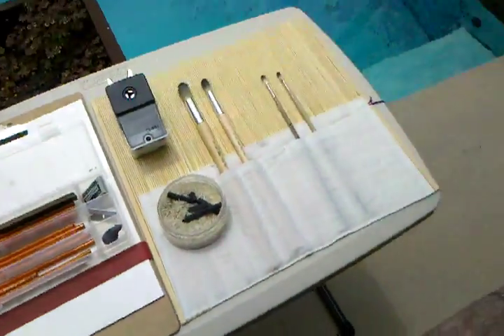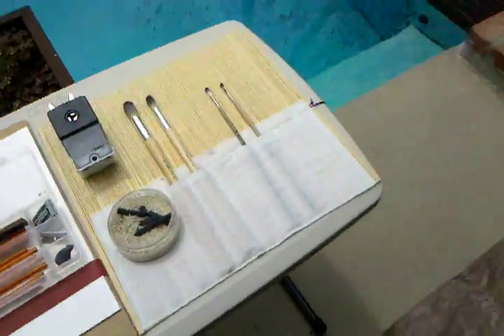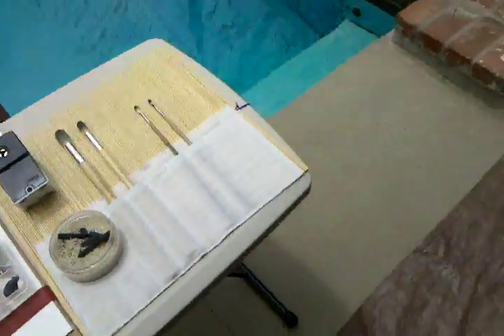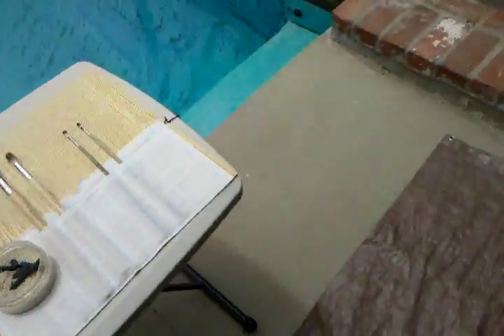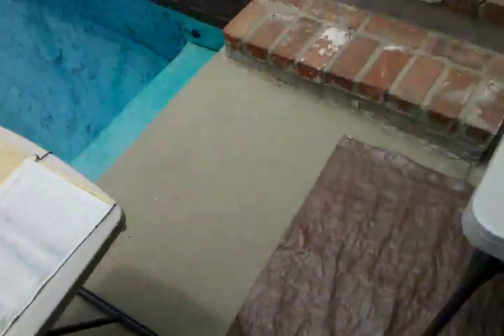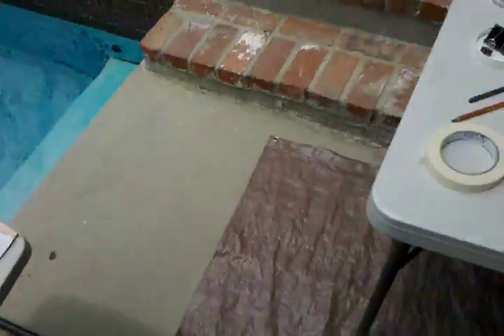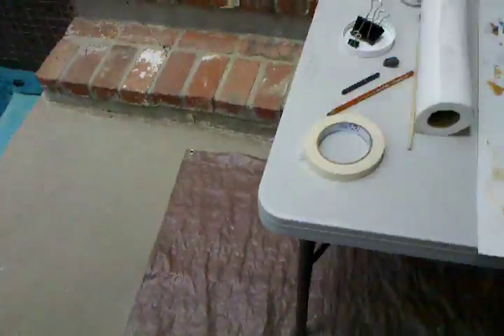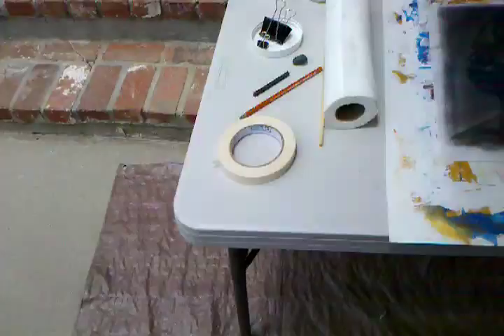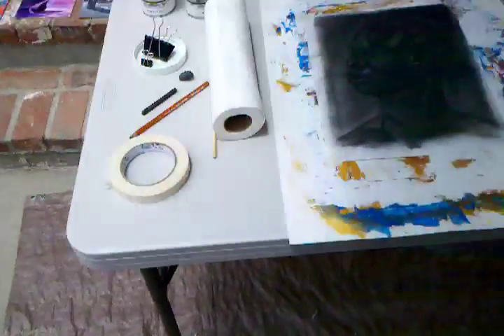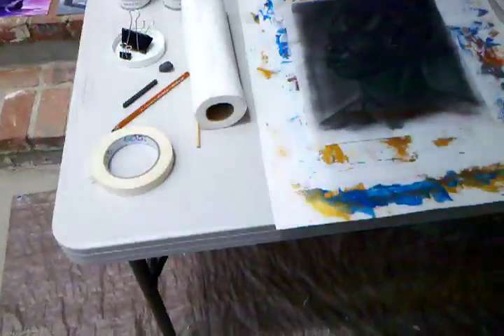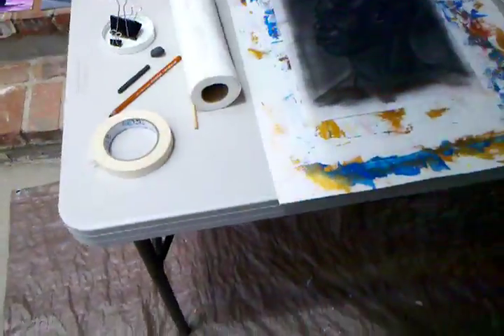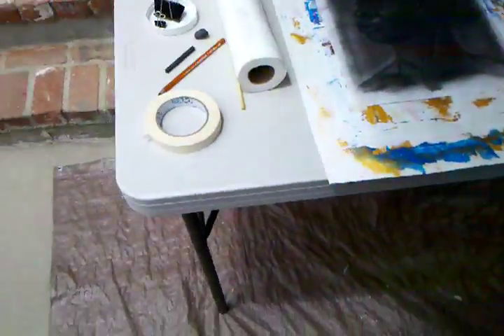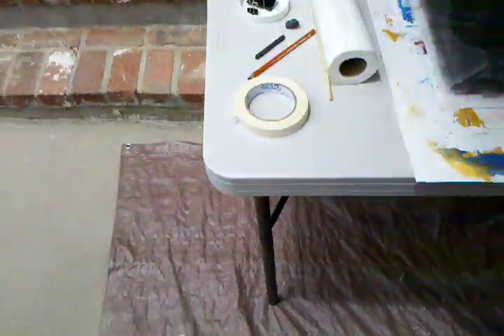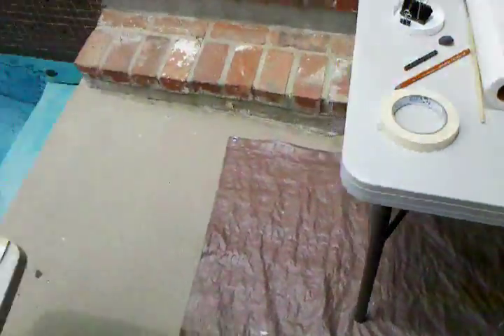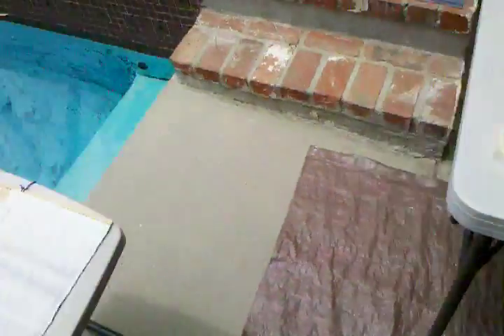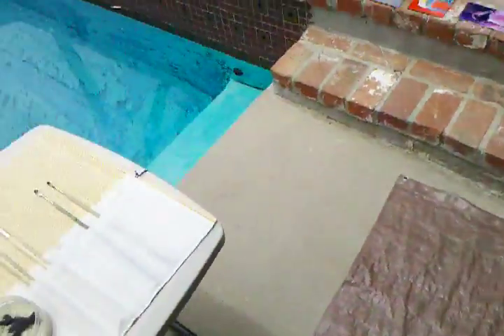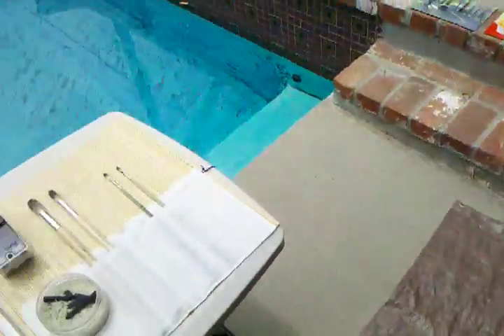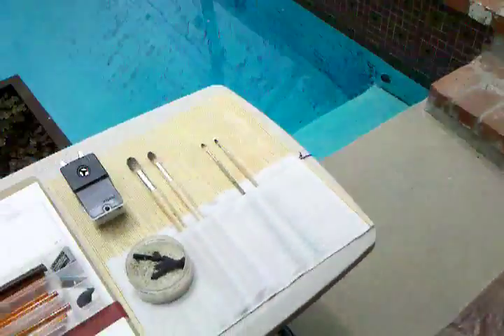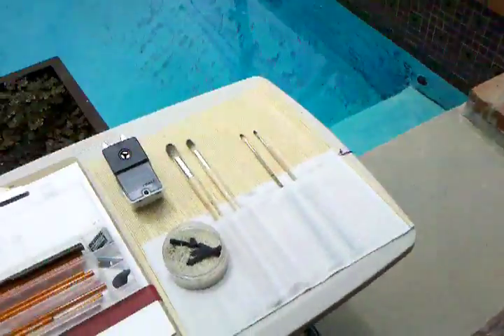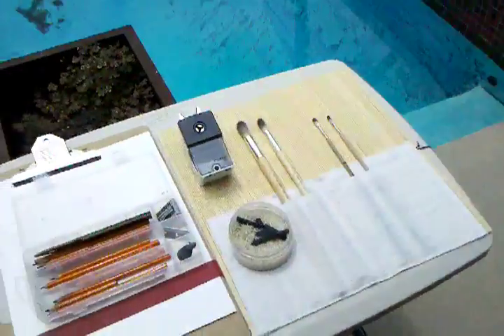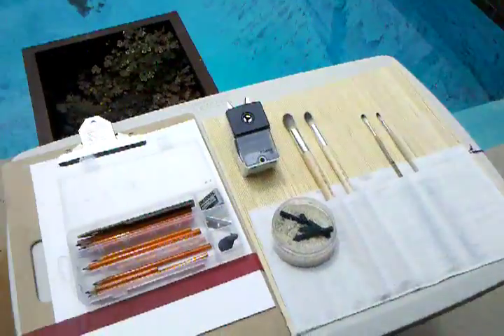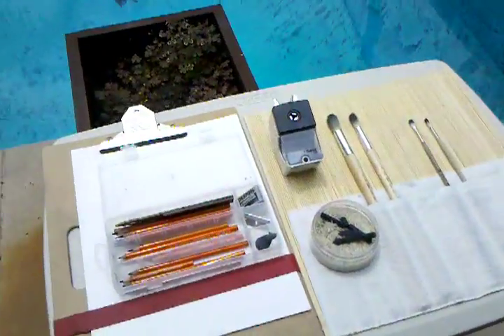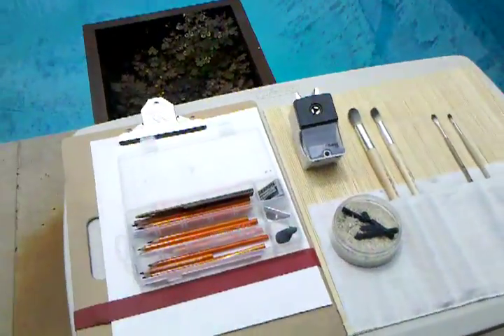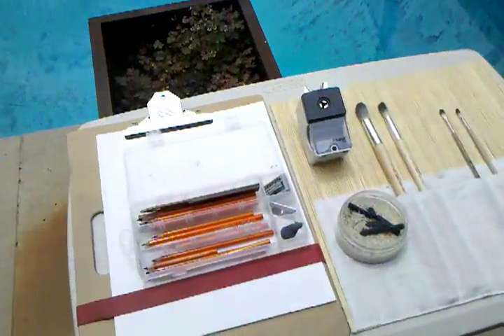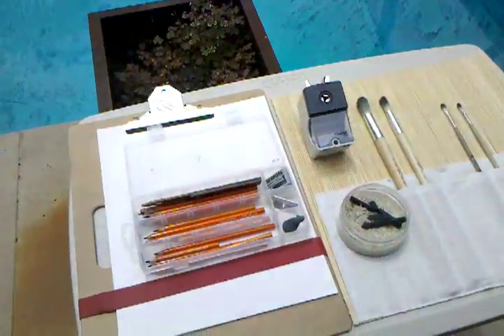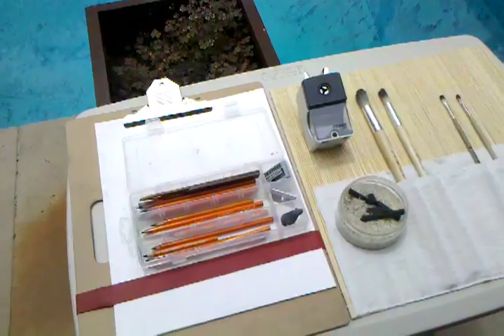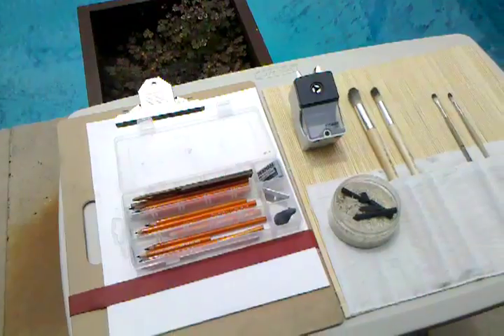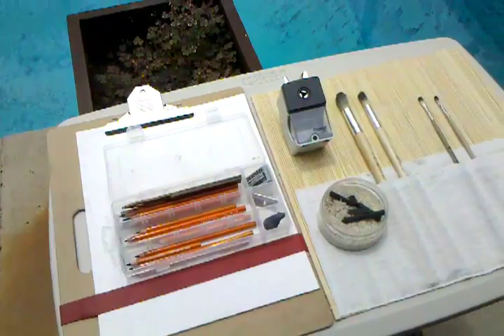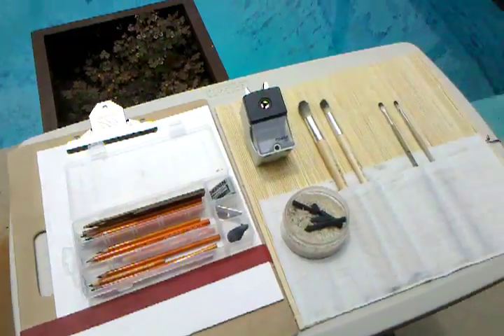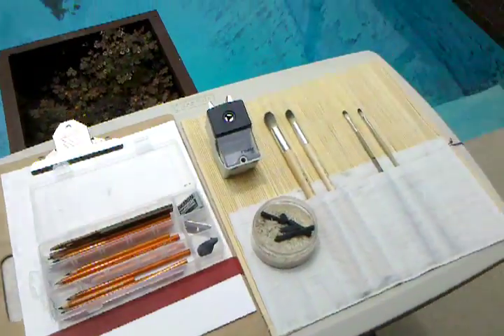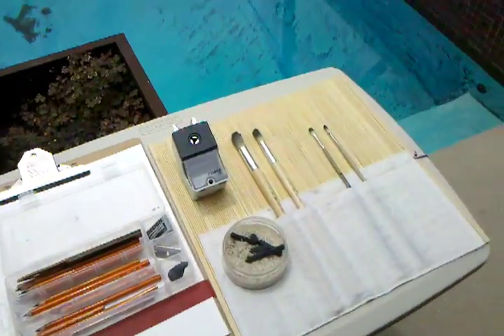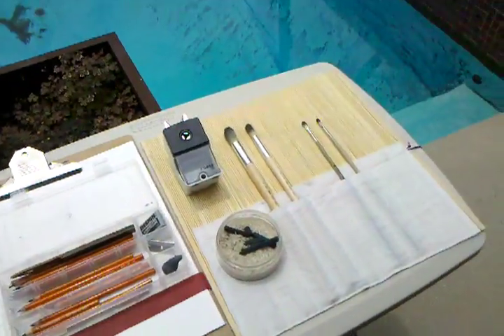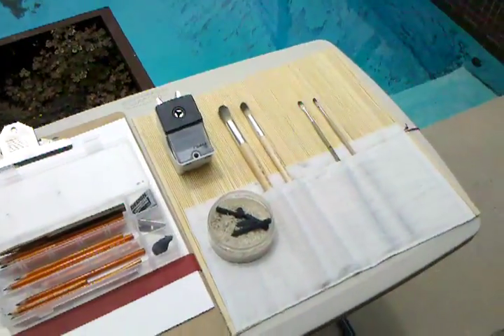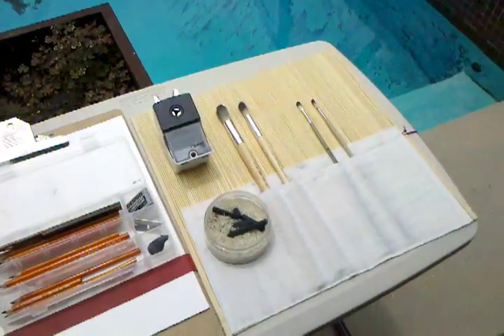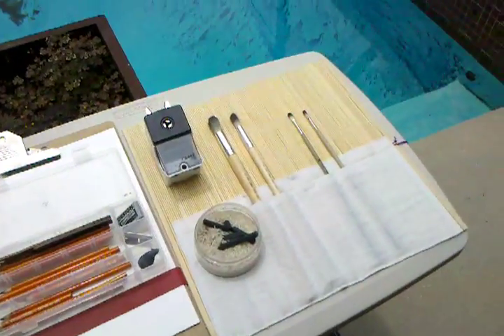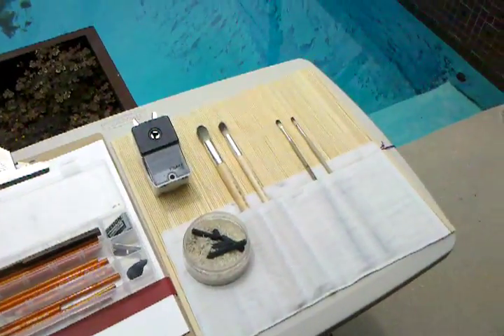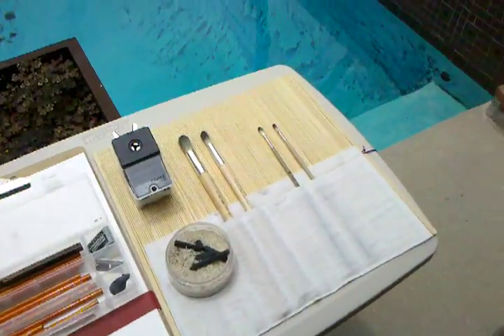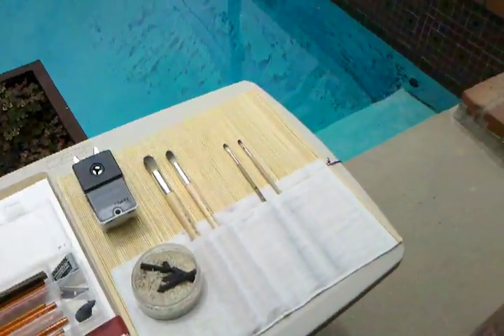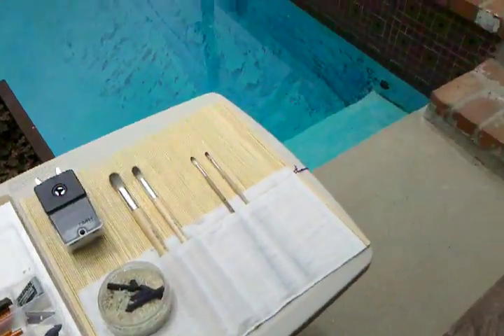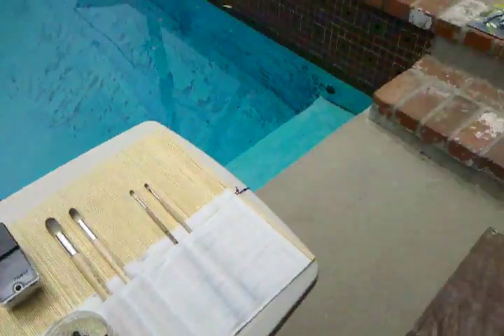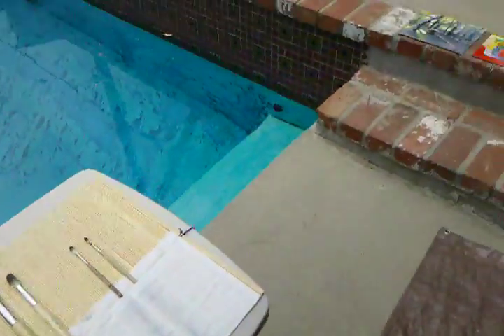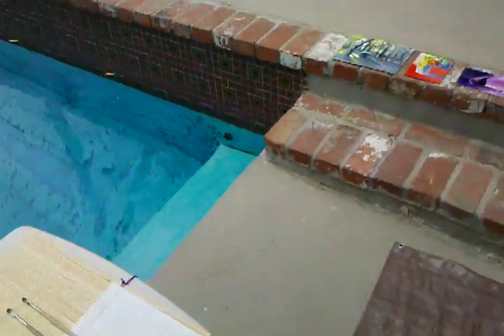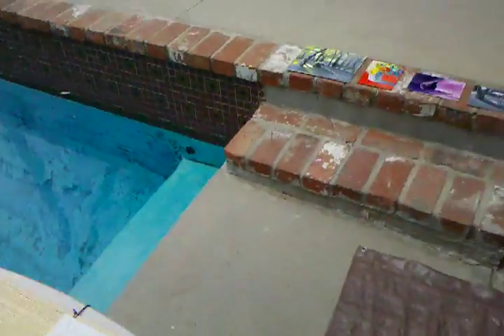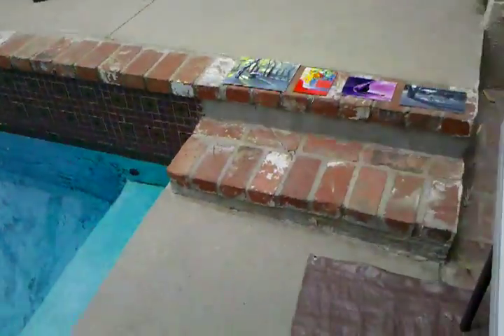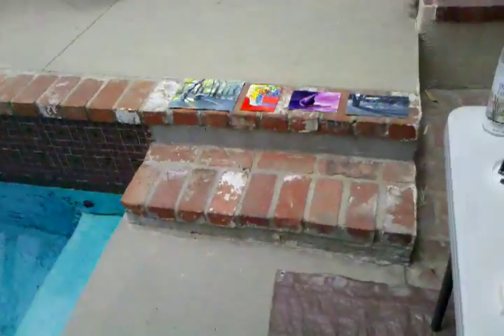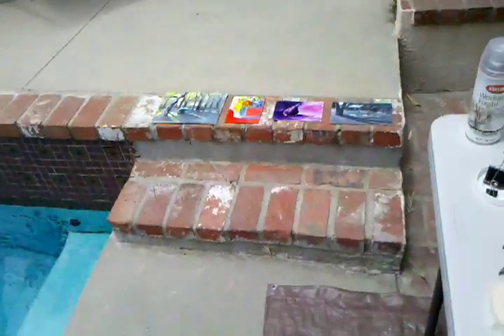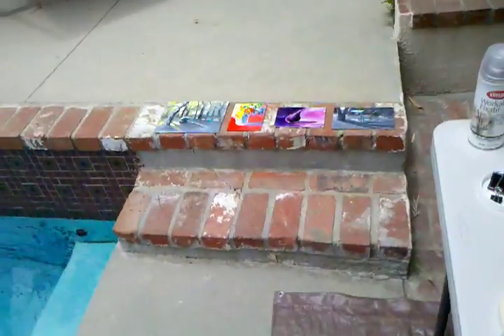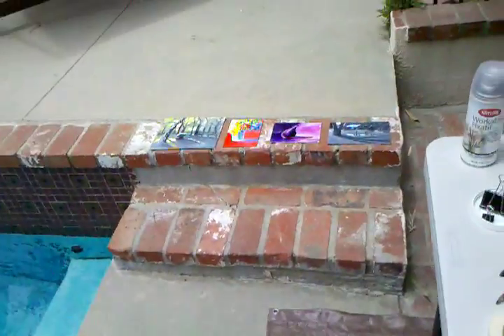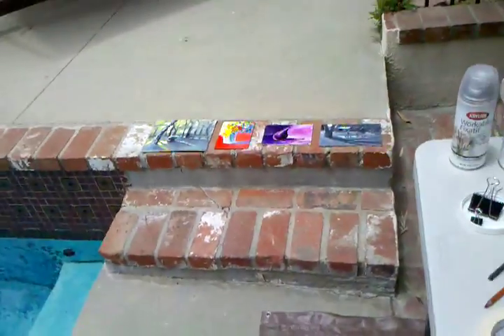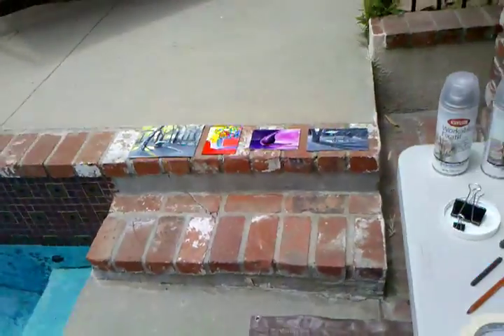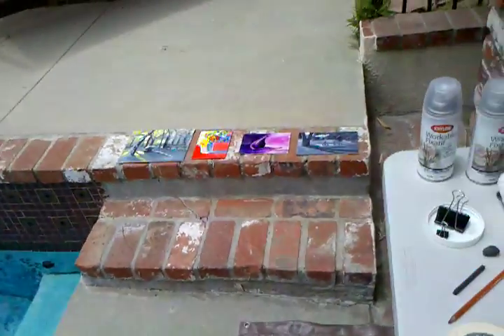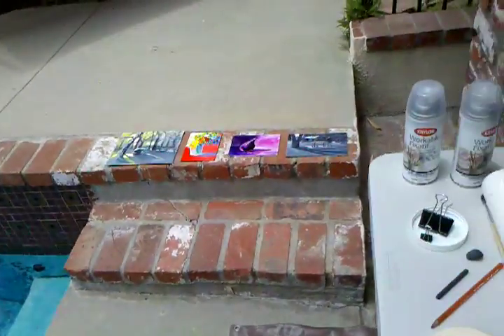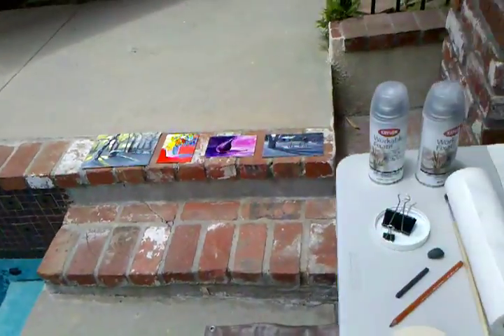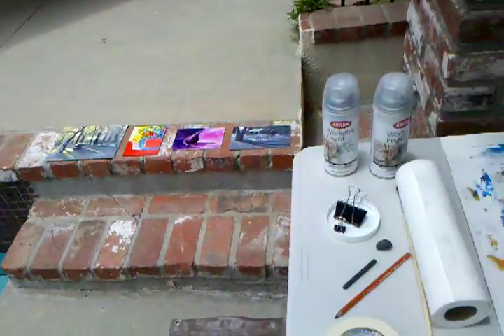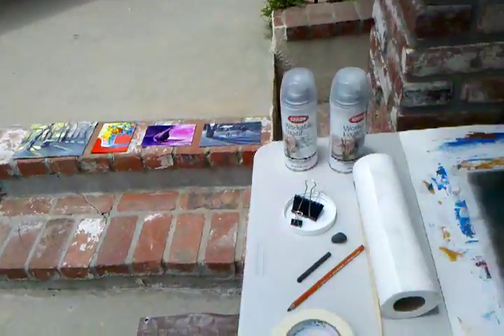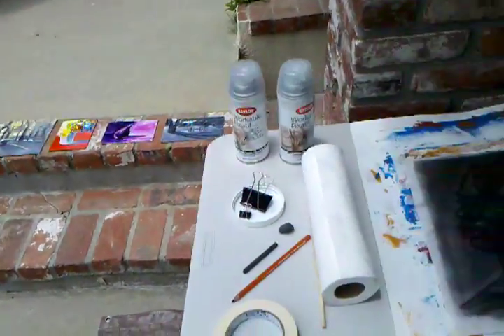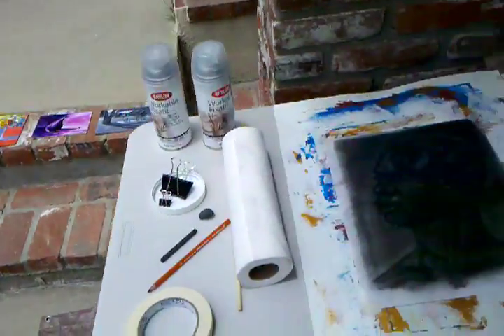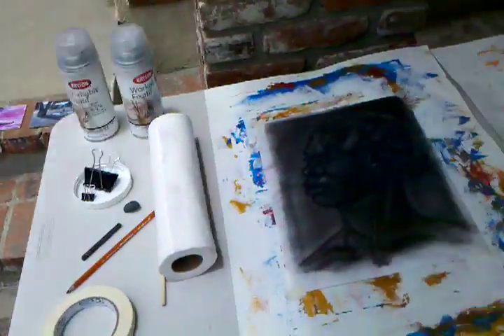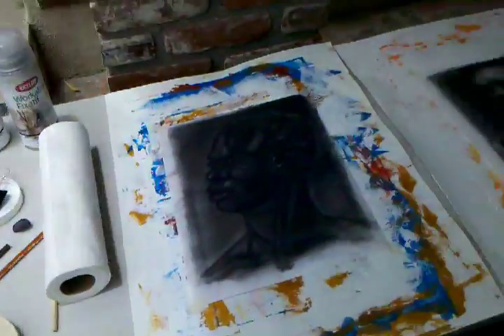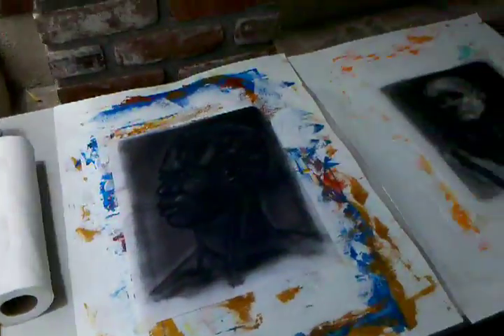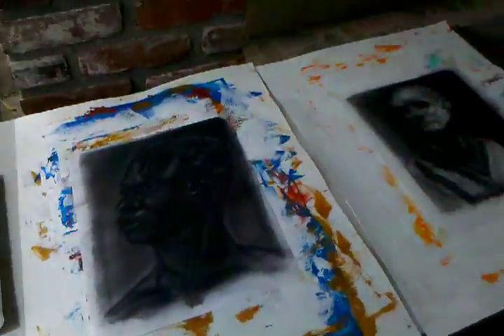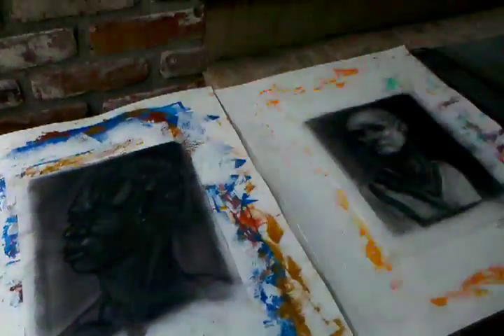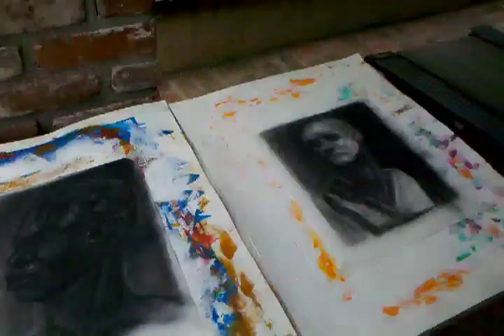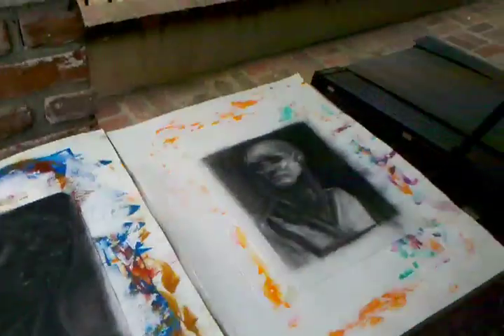So this is what I've been working on — just been working in oils, working in acrylic, and working in charcoal.